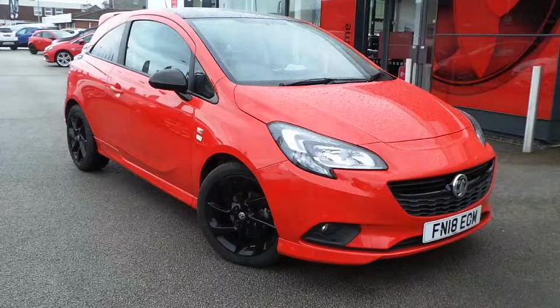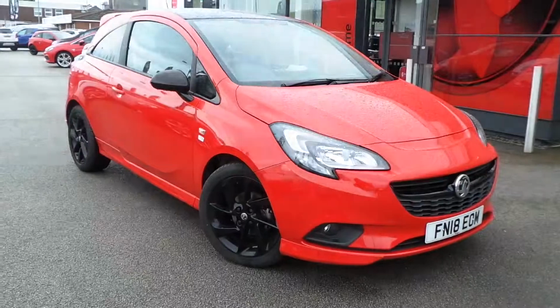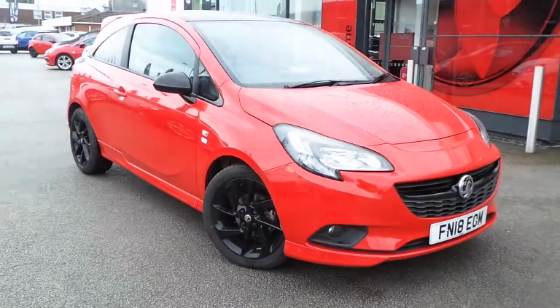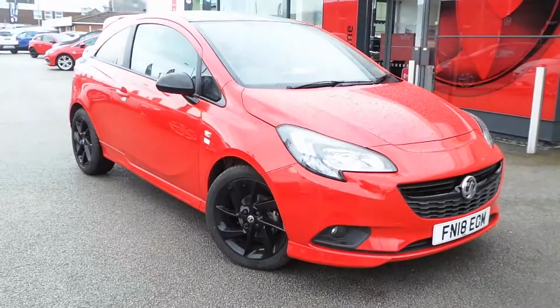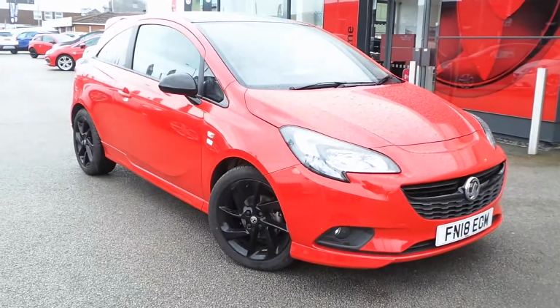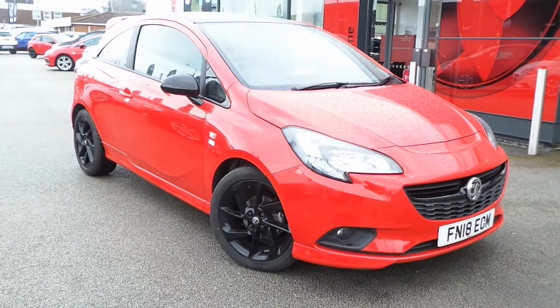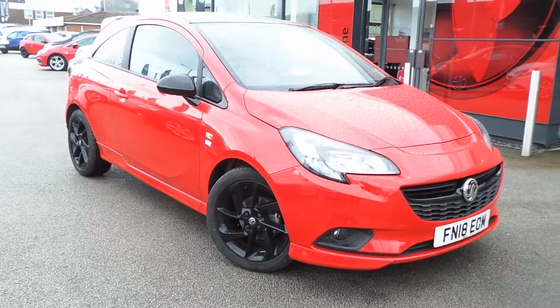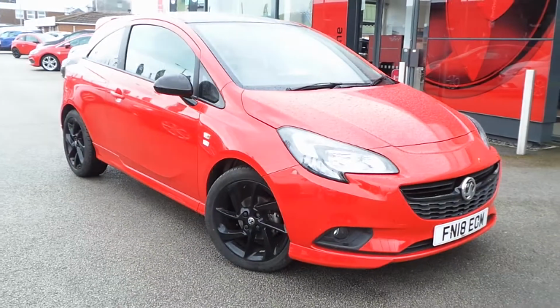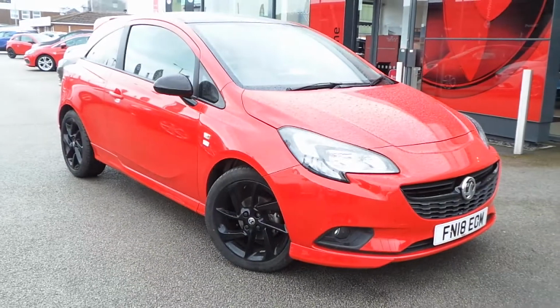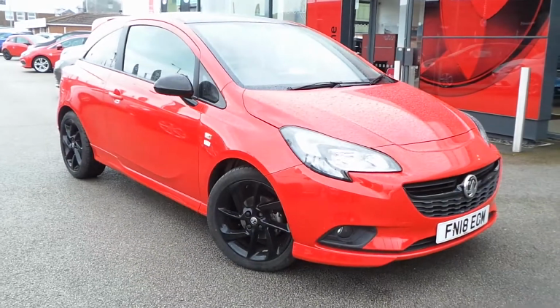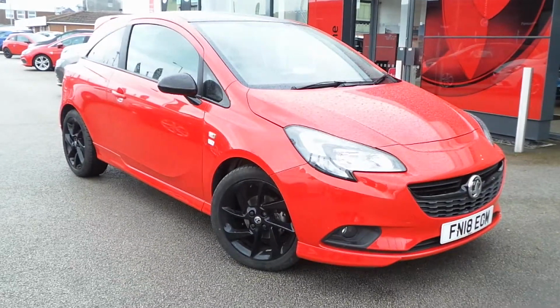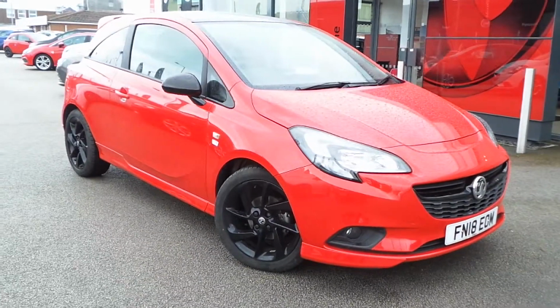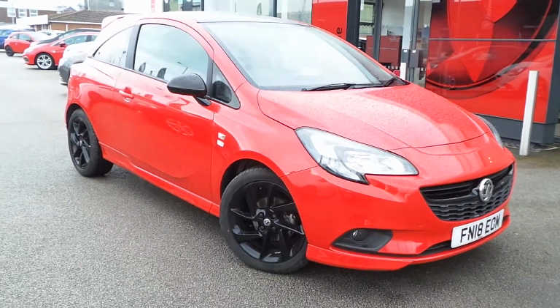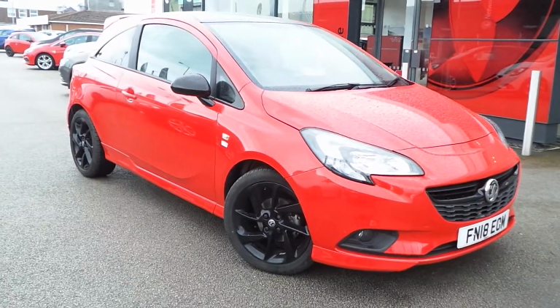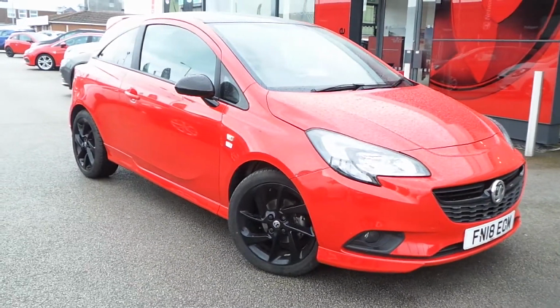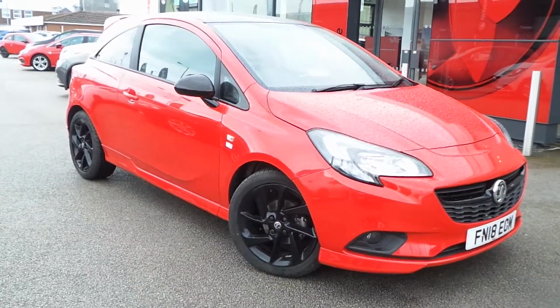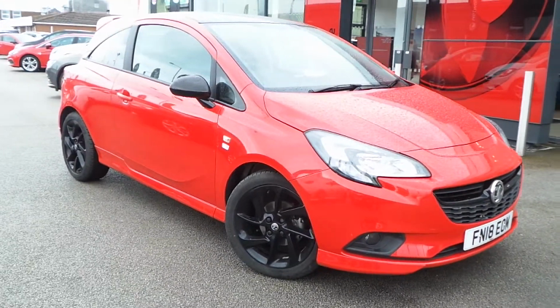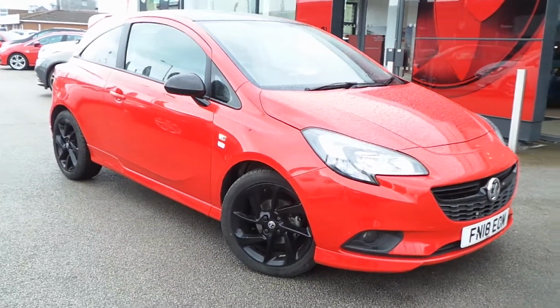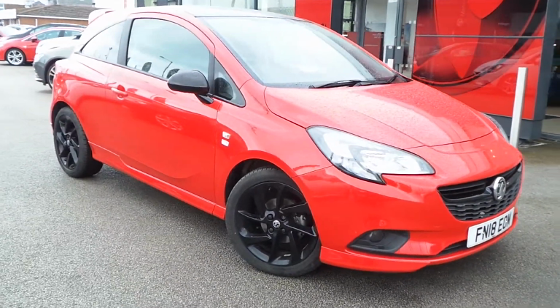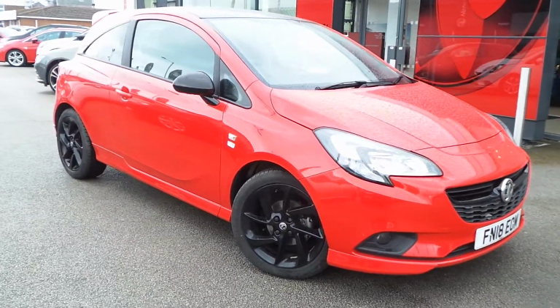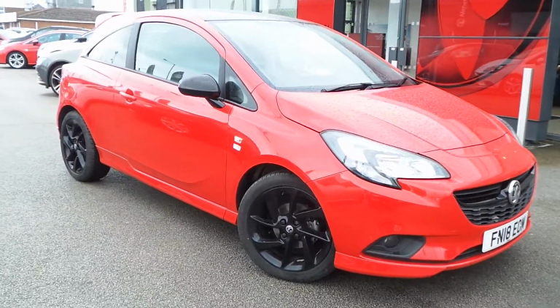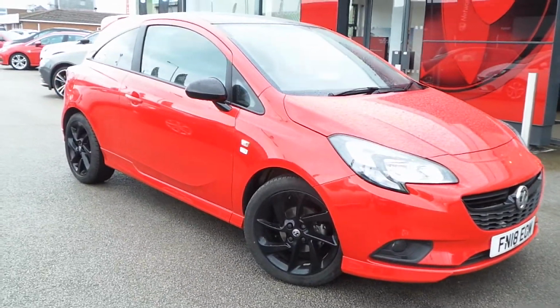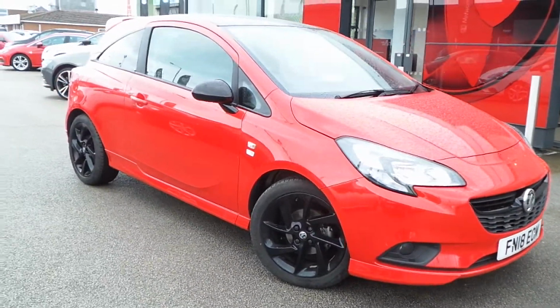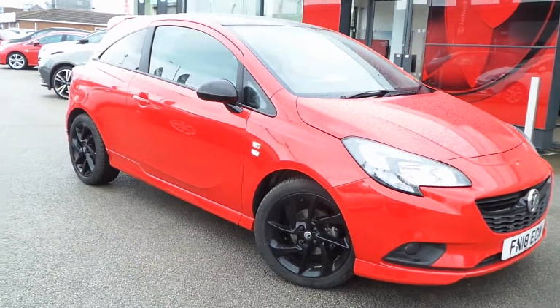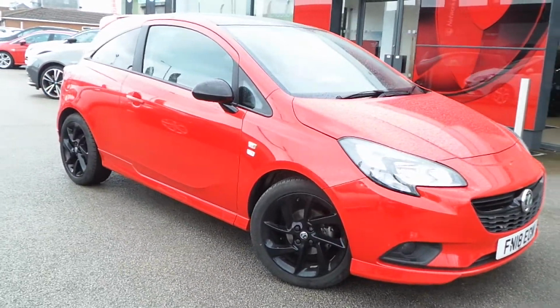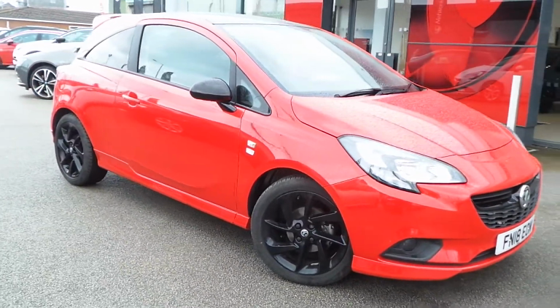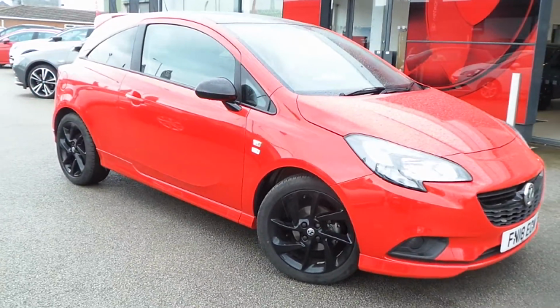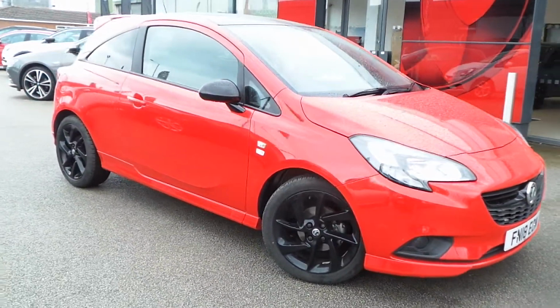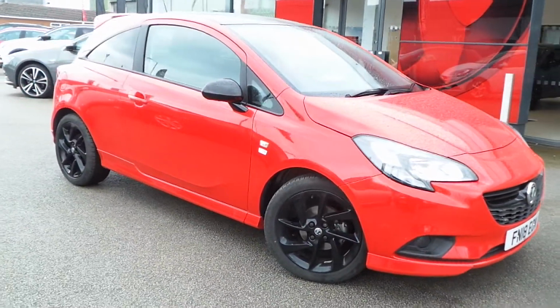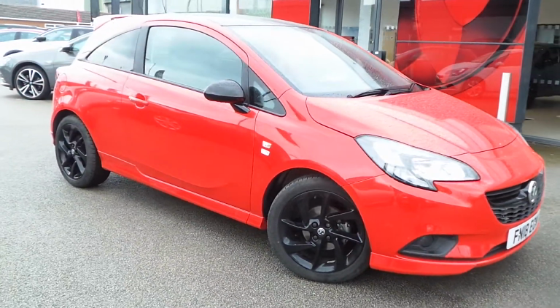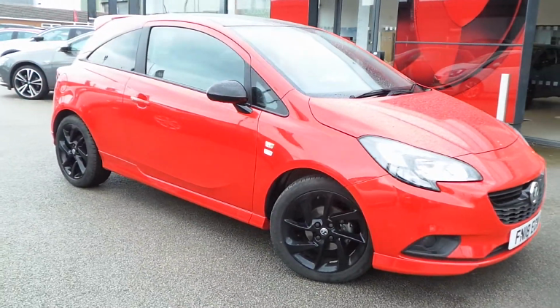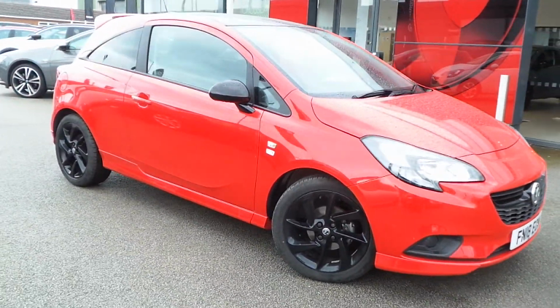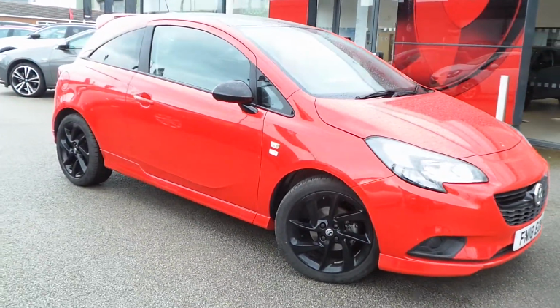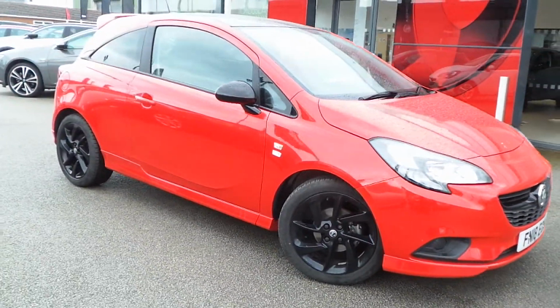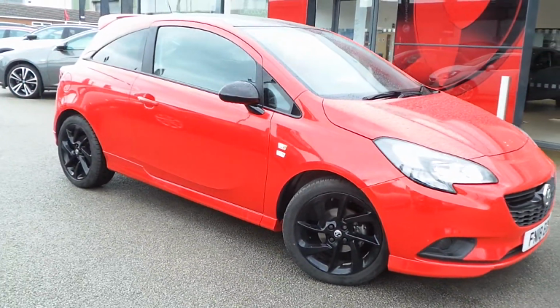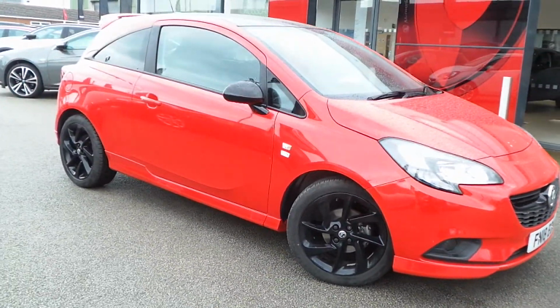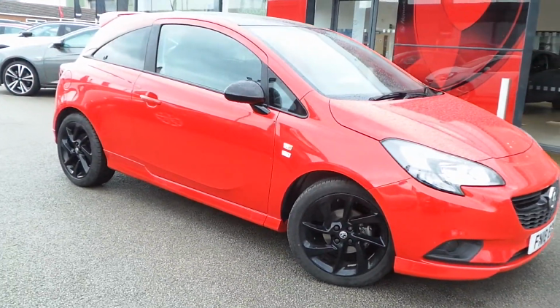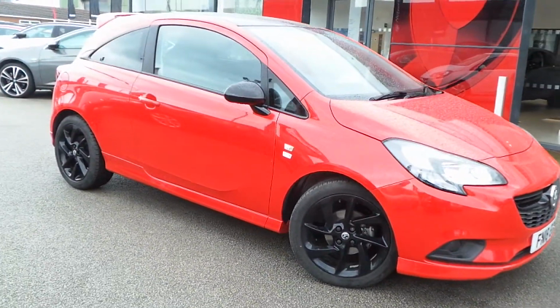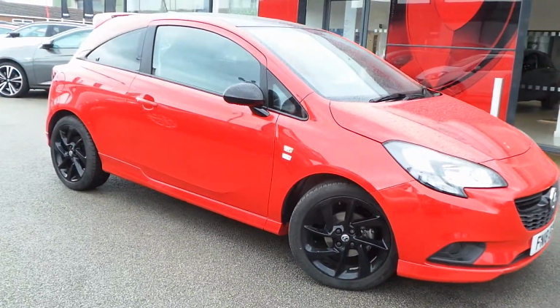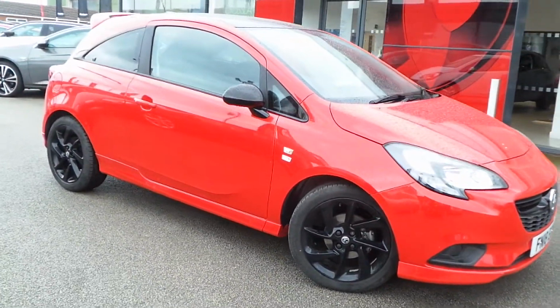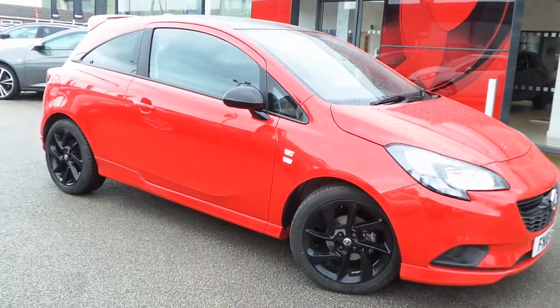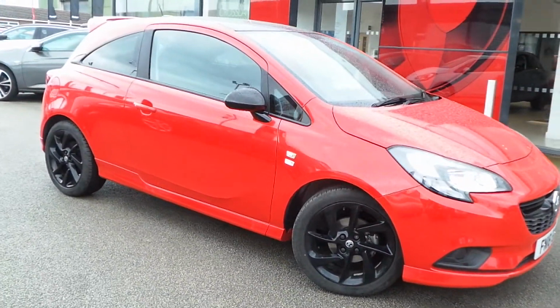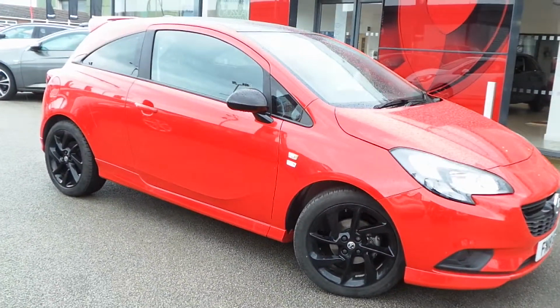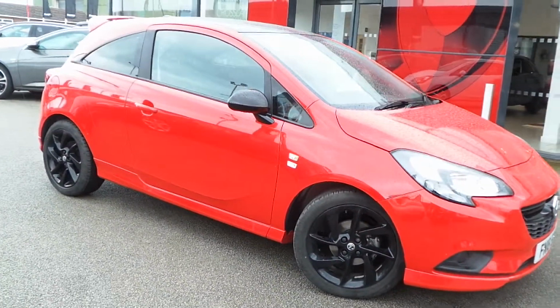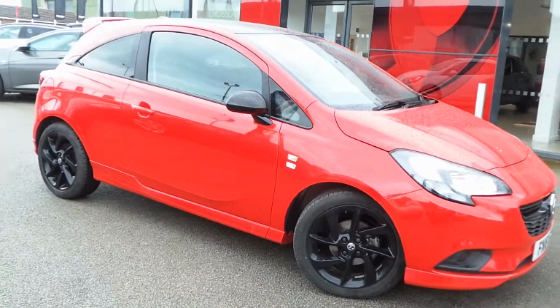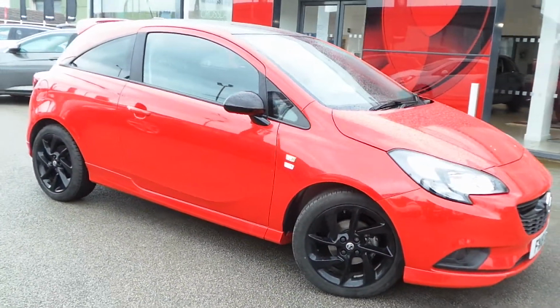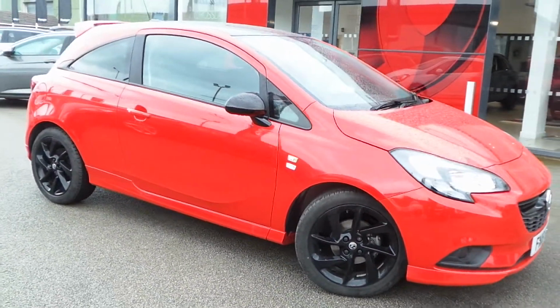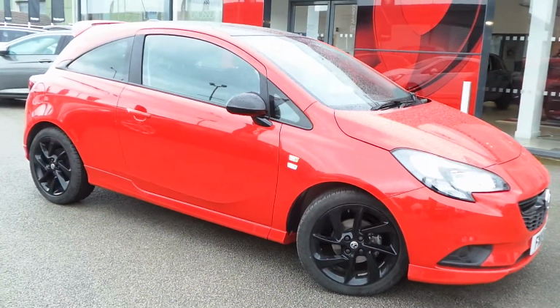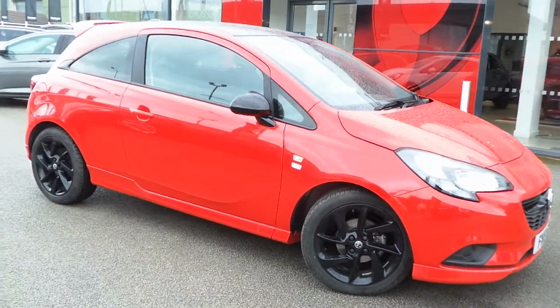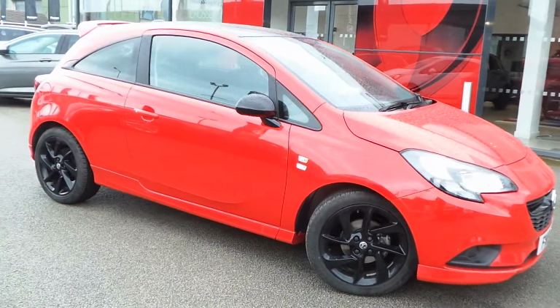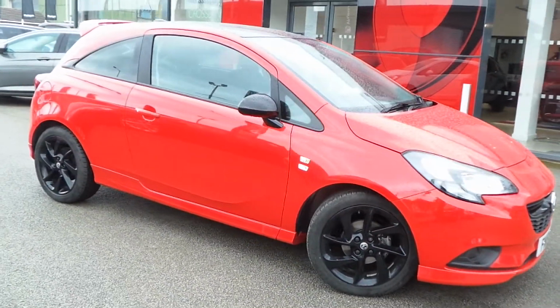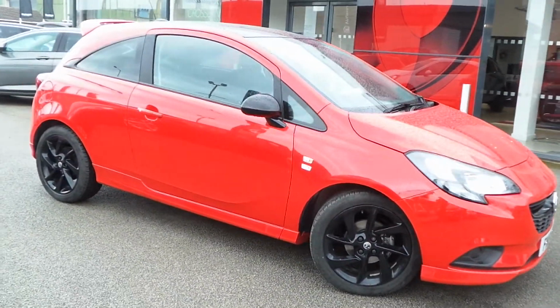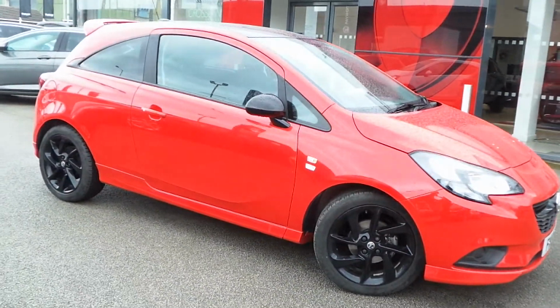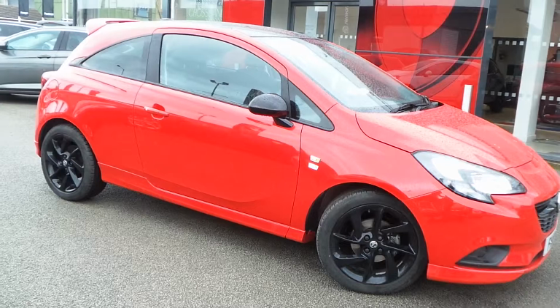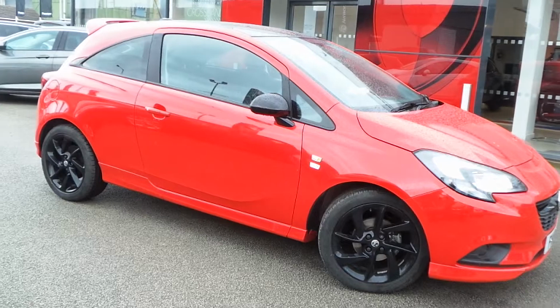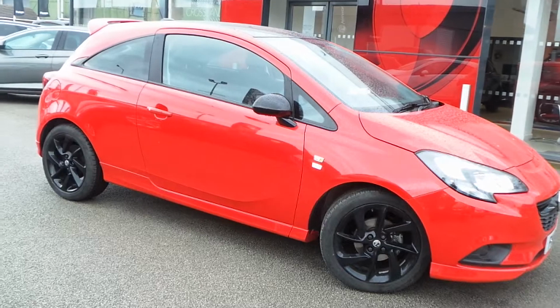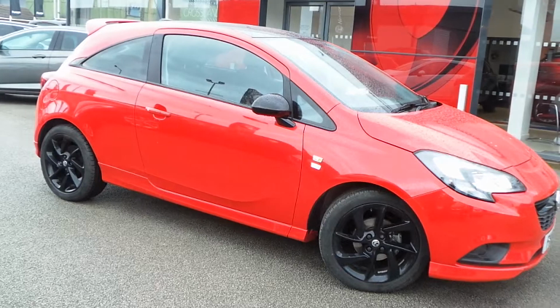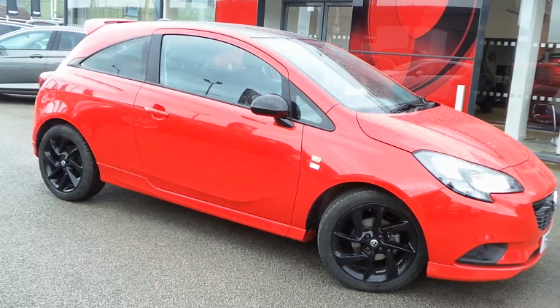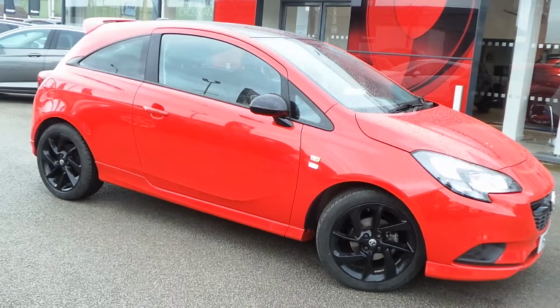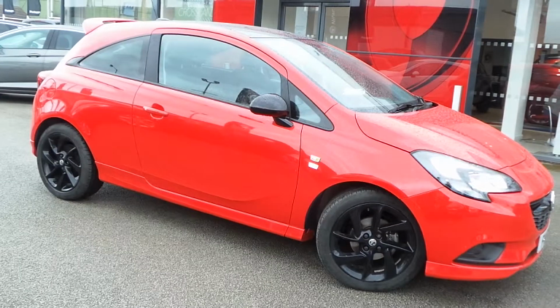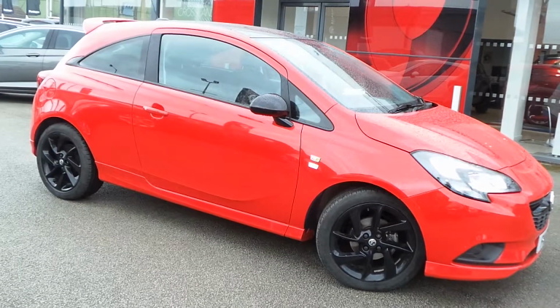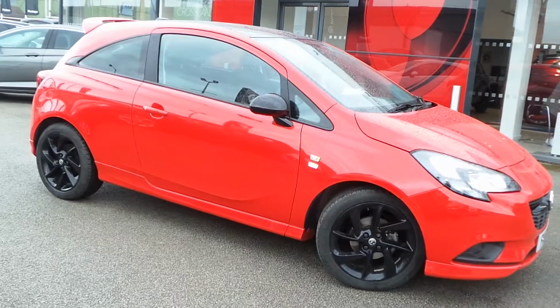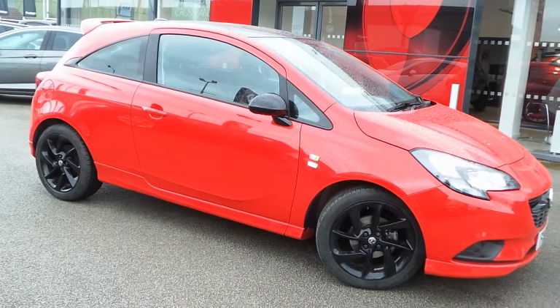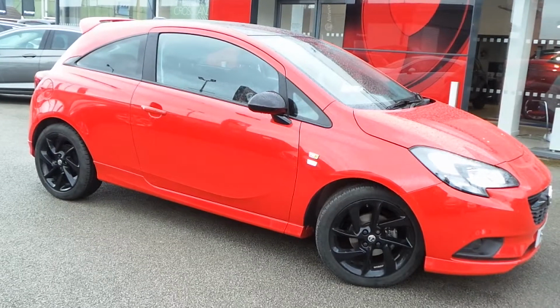Here today at Pentagon, we have a very smart example of the Vauxhall Corsa Limited Edition, powered by a 1.4 litre 16 valve petrol engine.